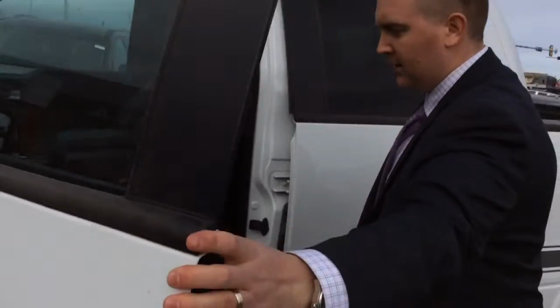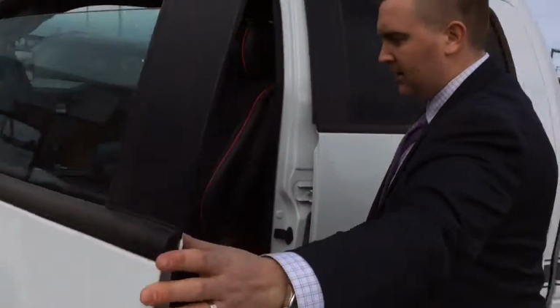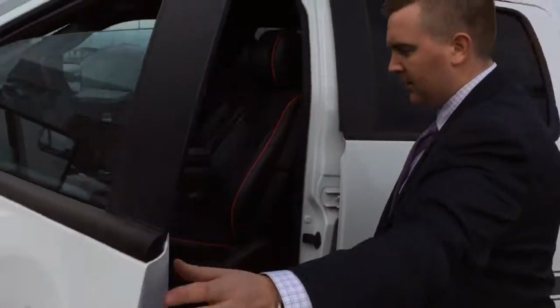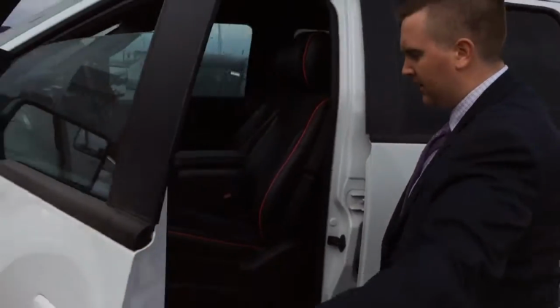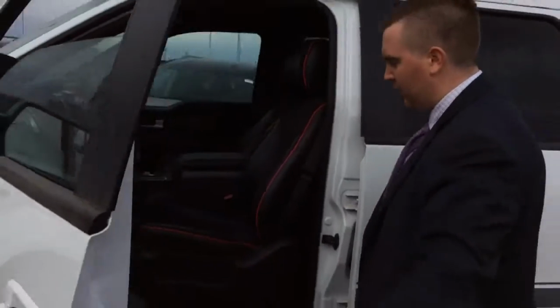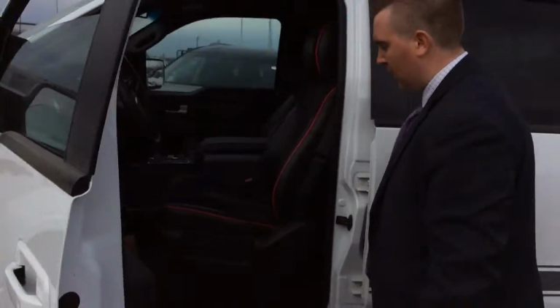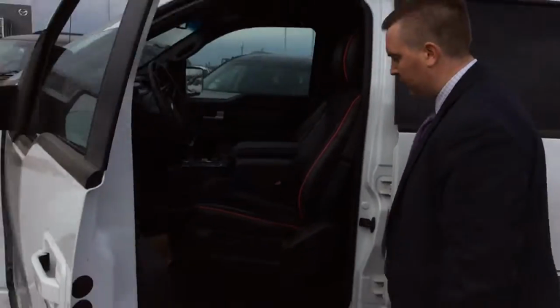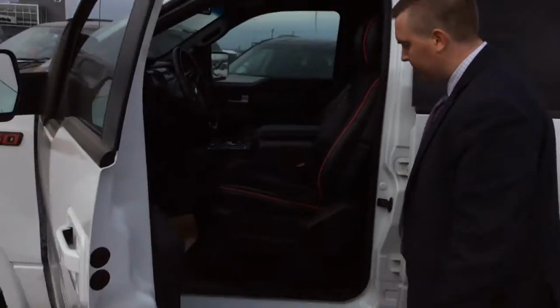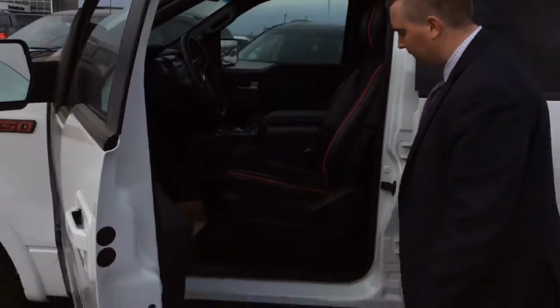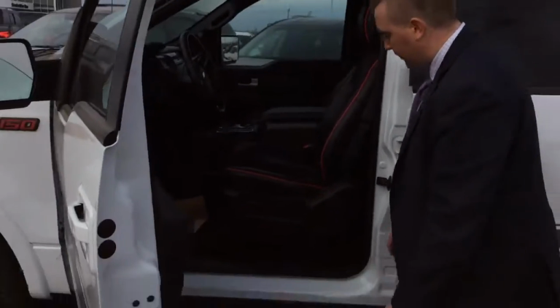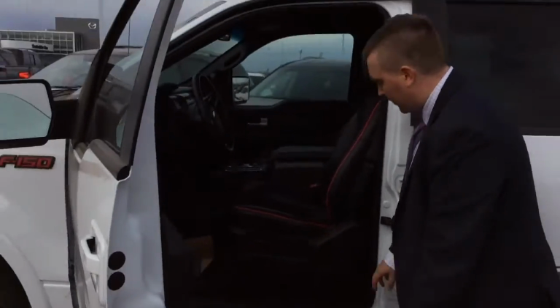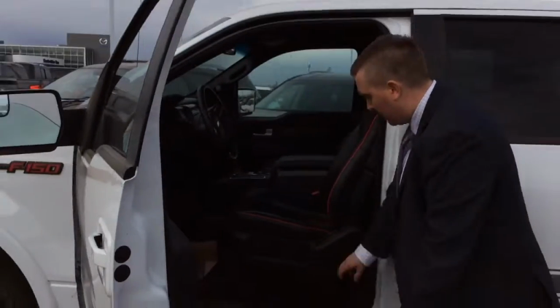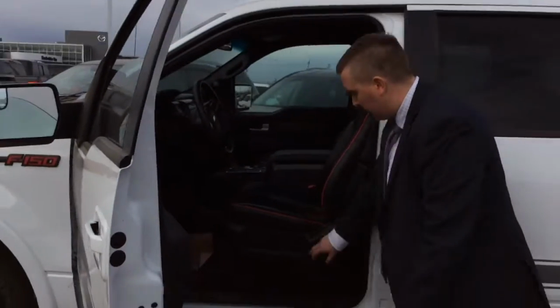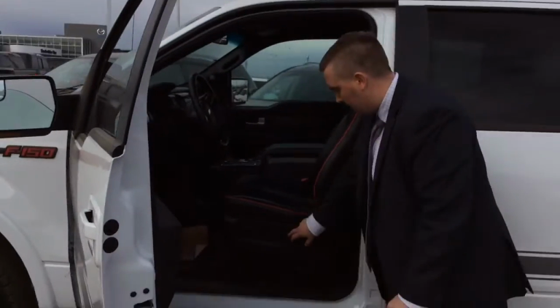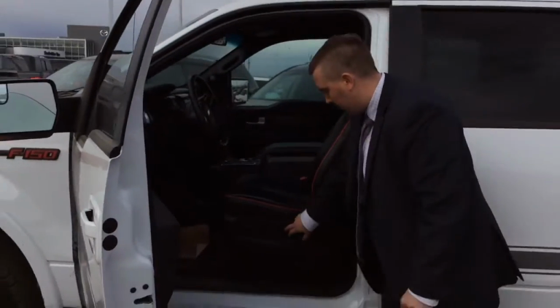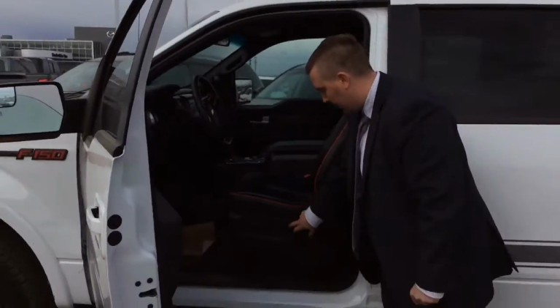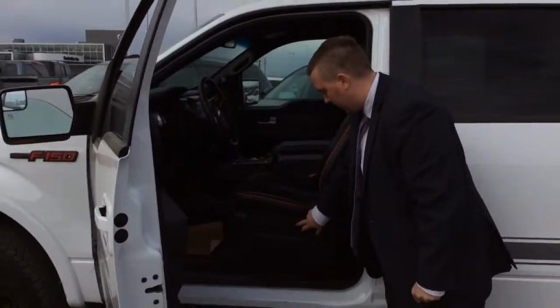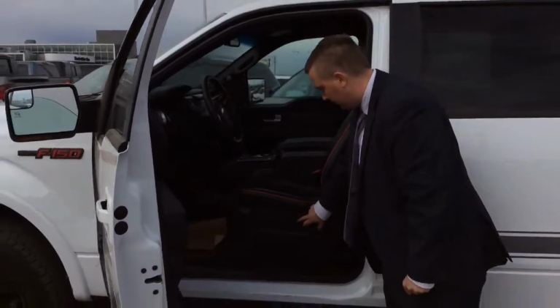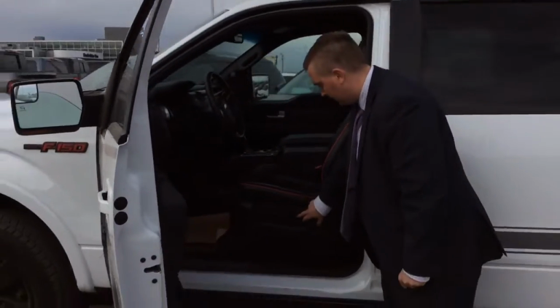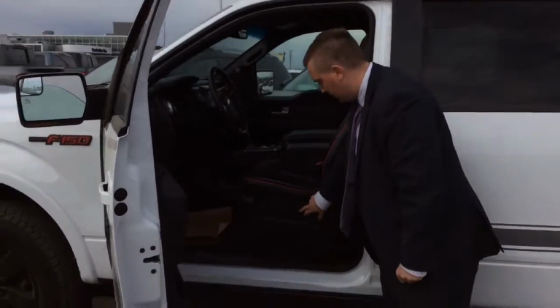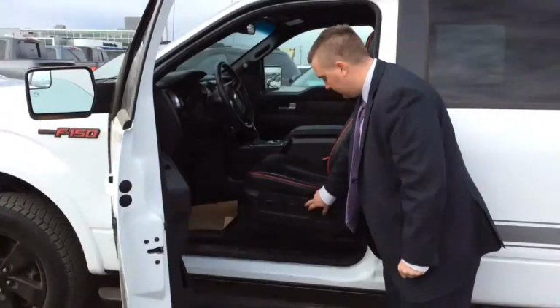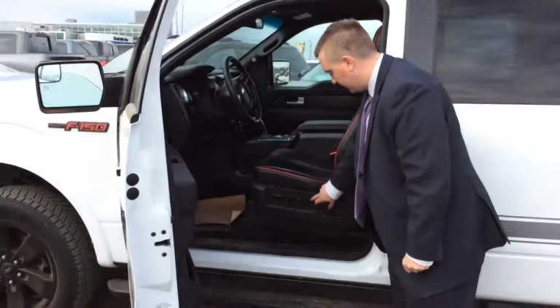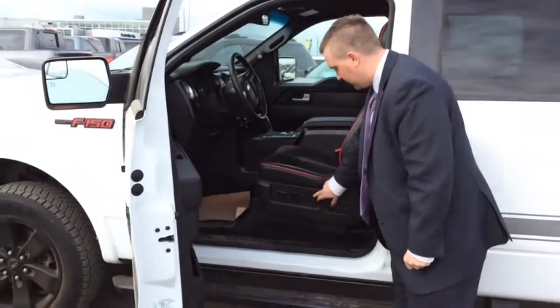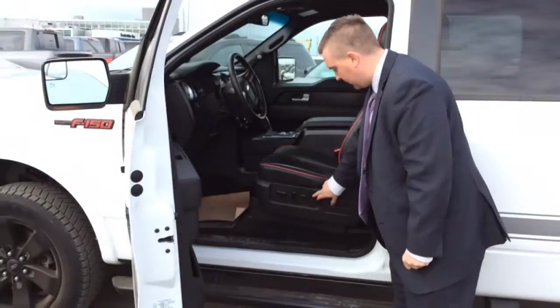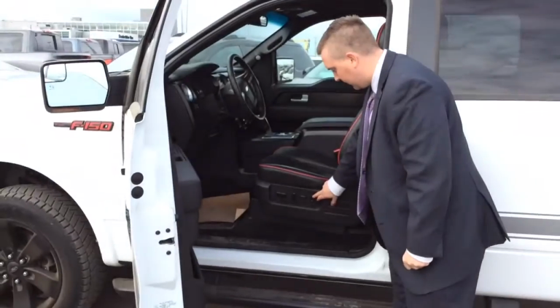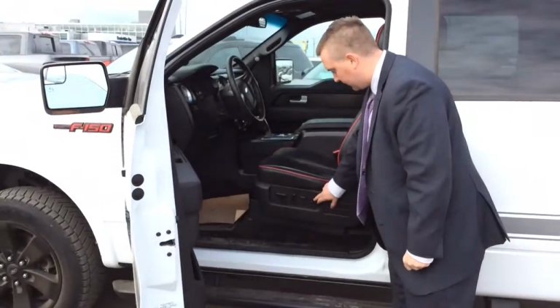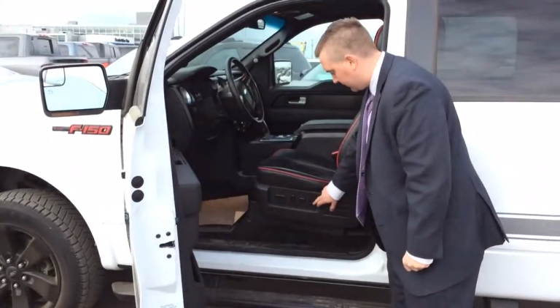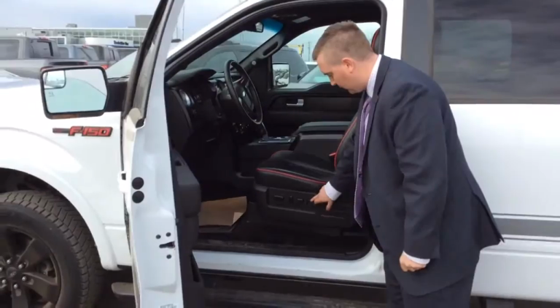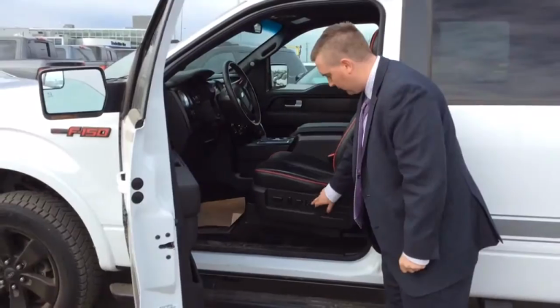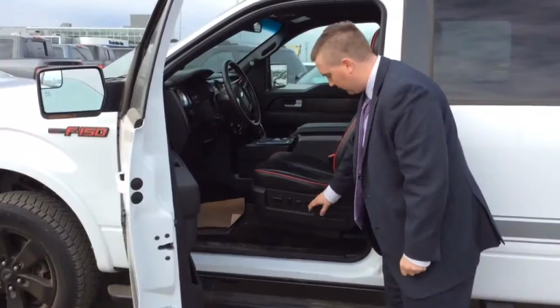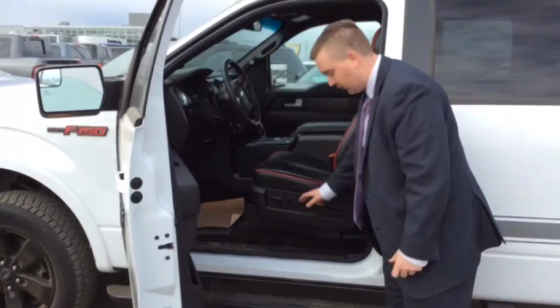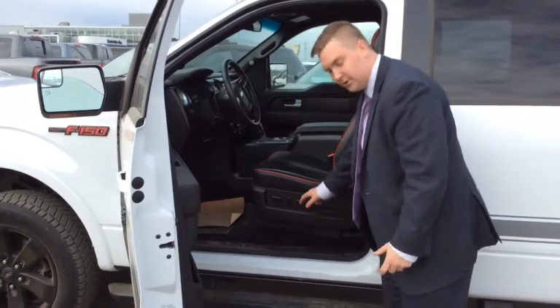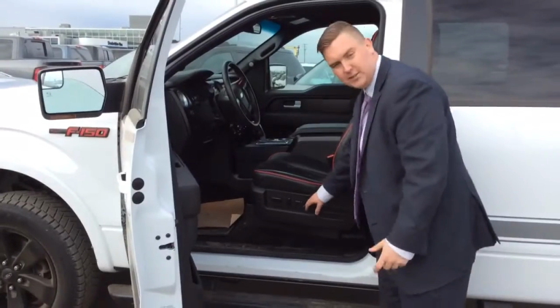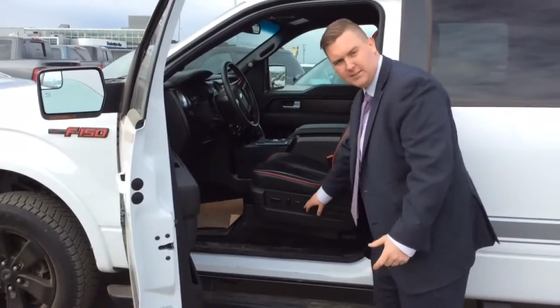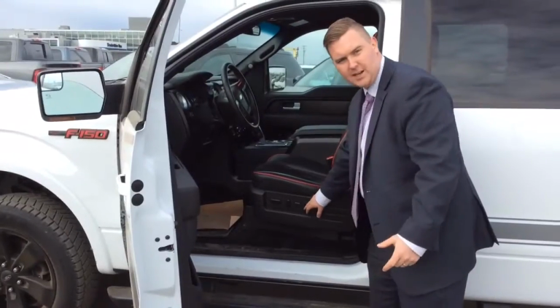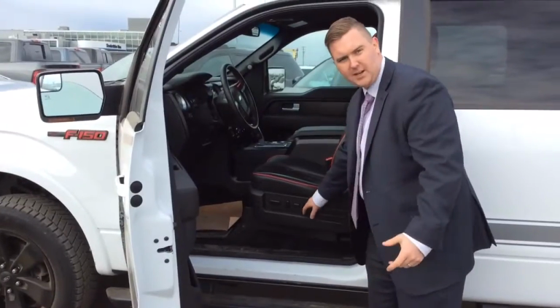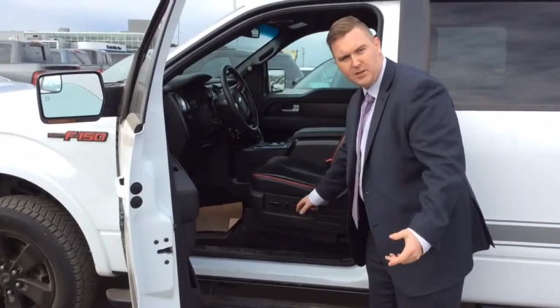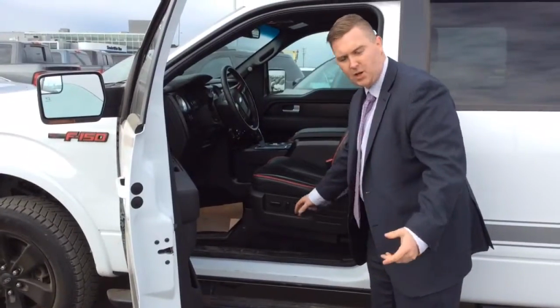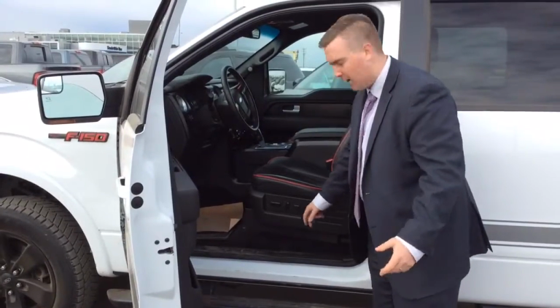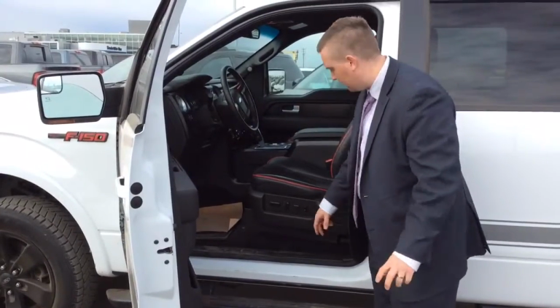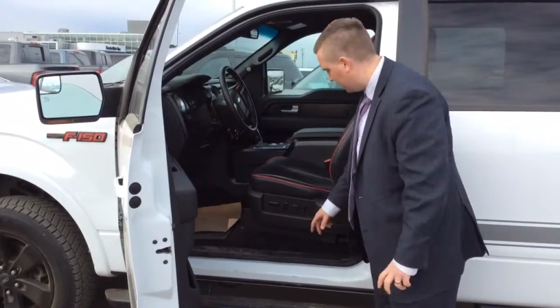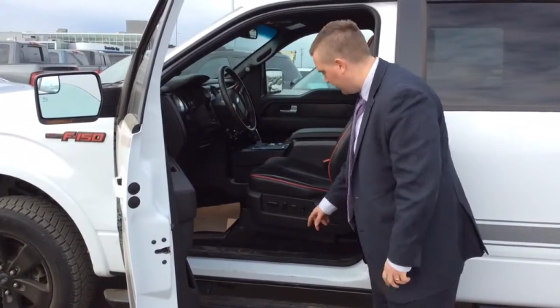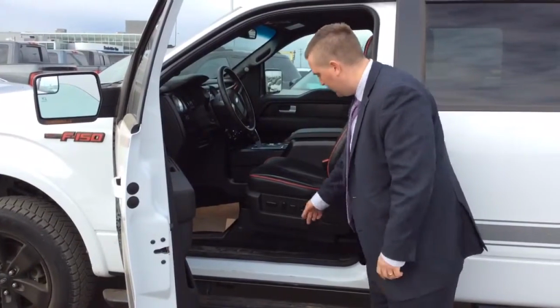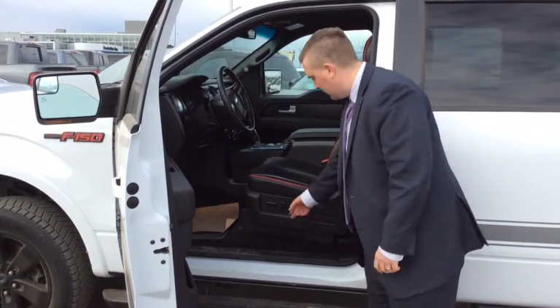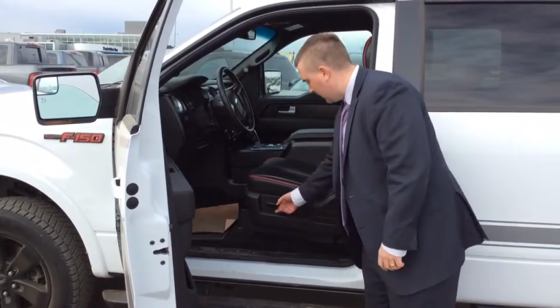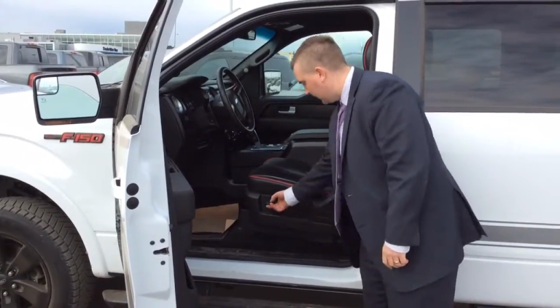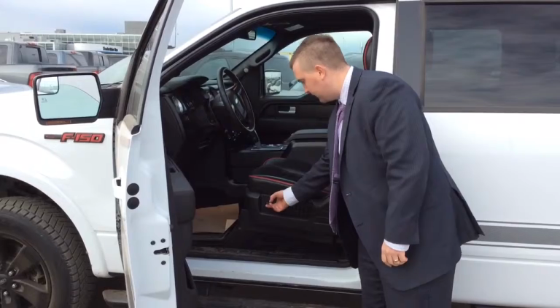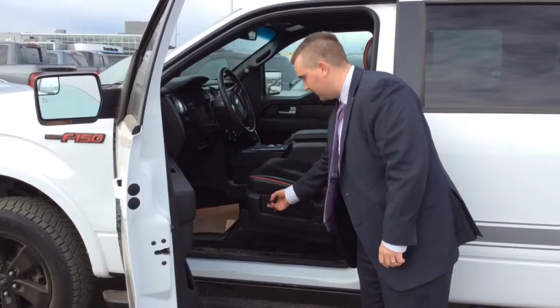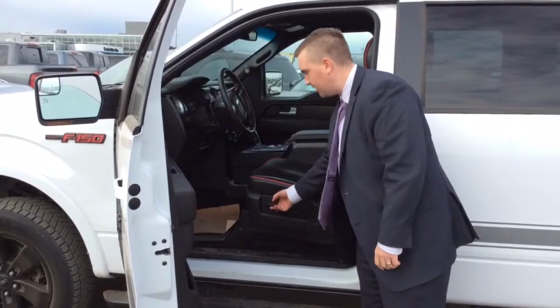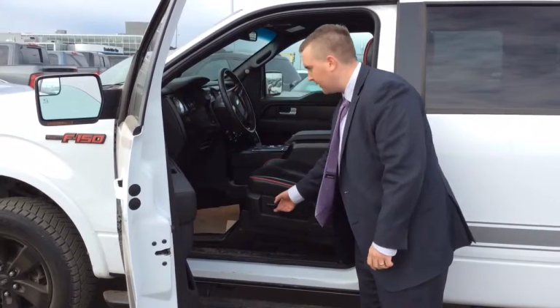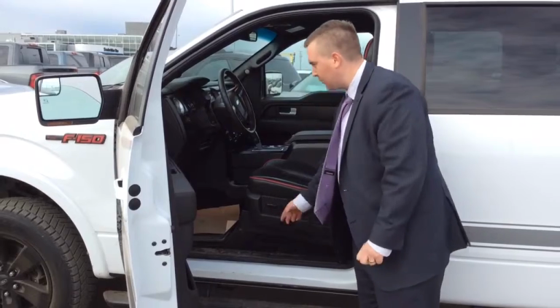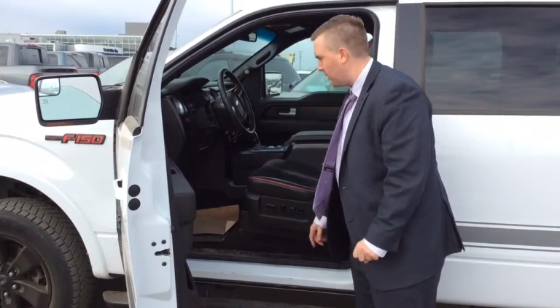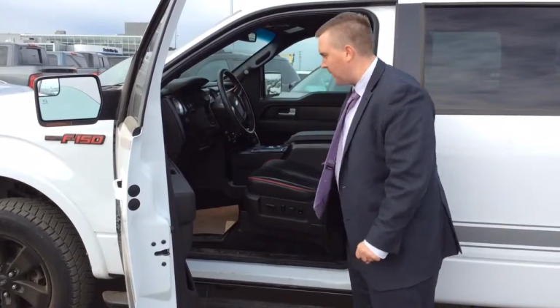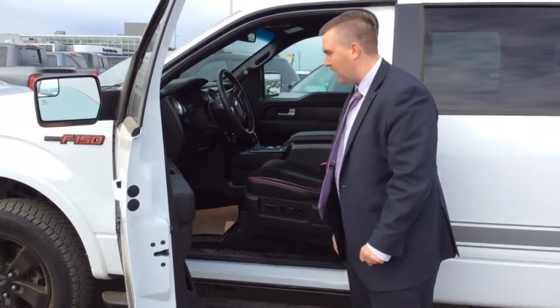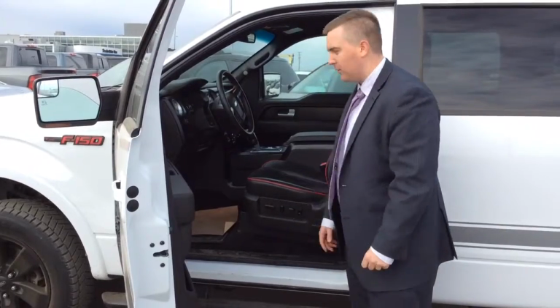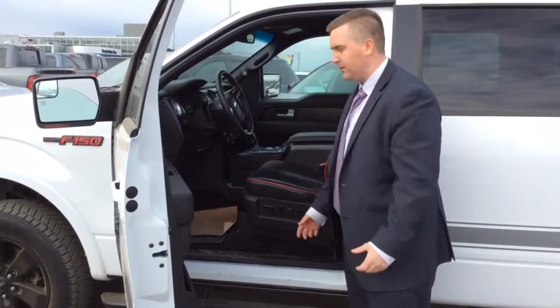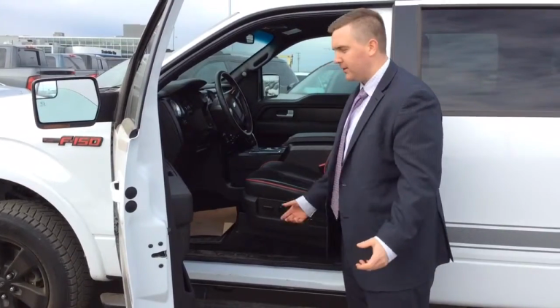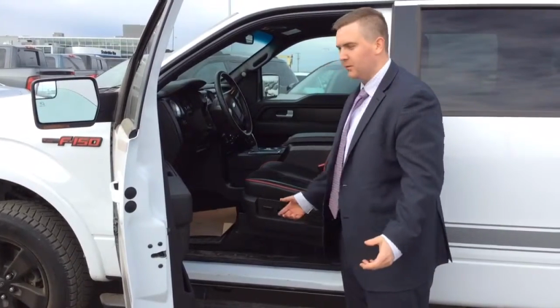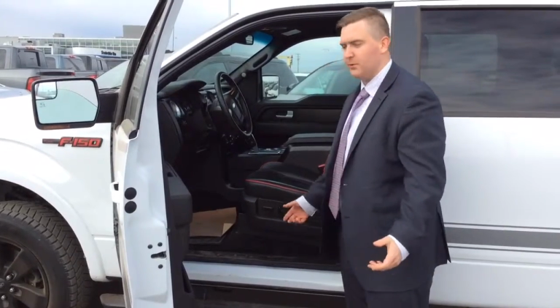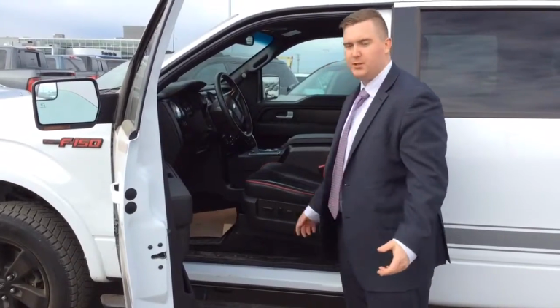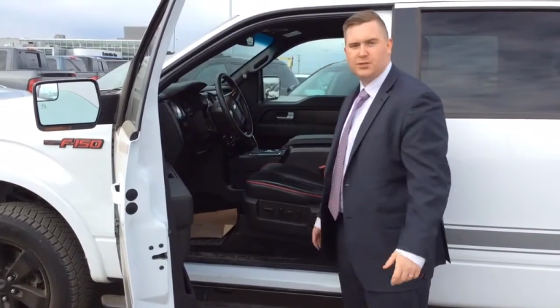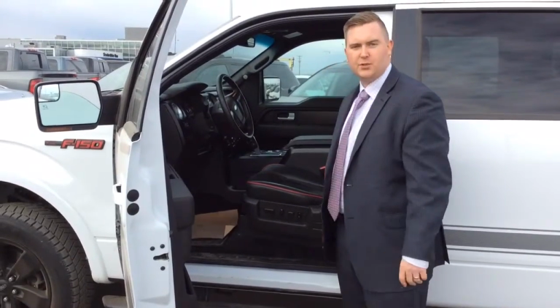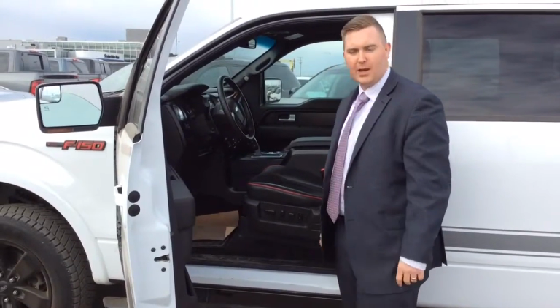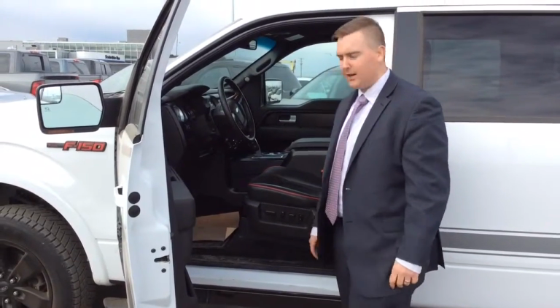In the driver's seat you got memory seats — first and second driver. And it's a six-way power seat, which is great.